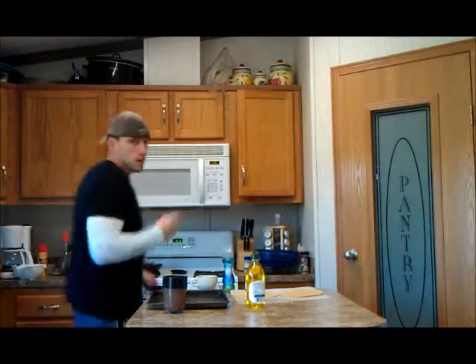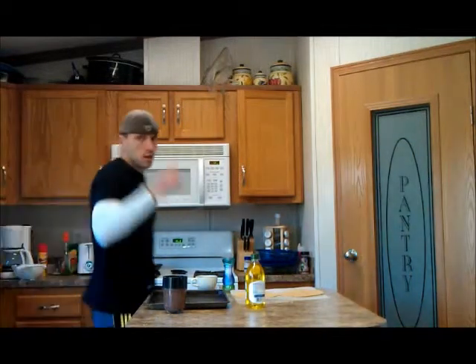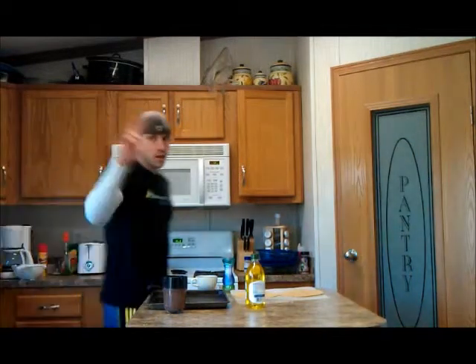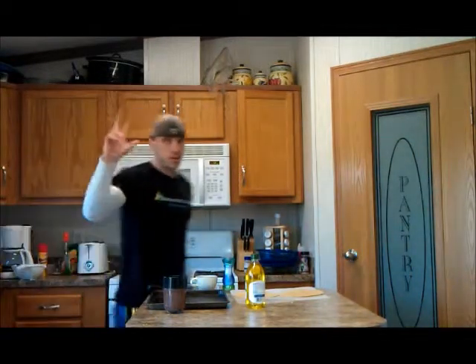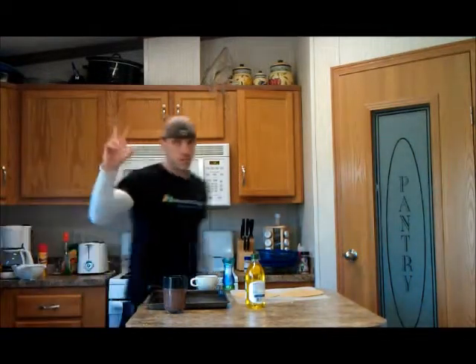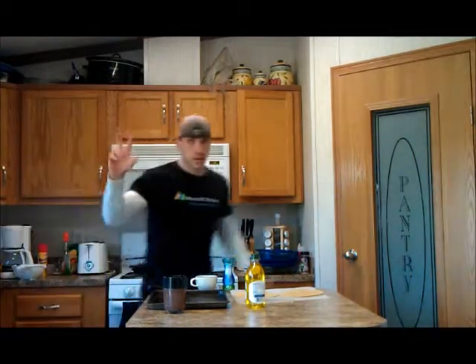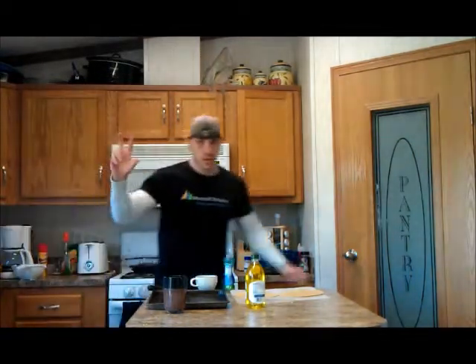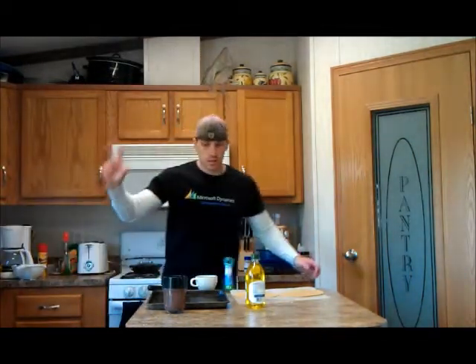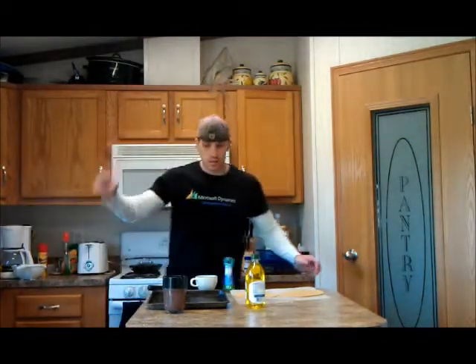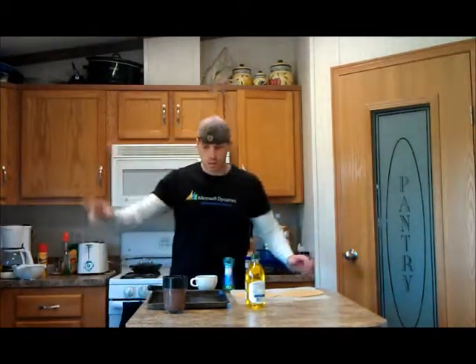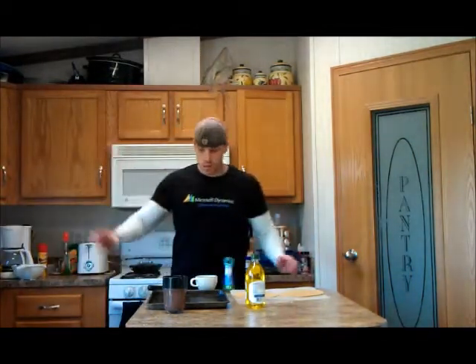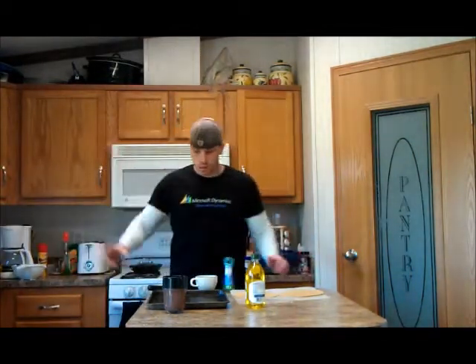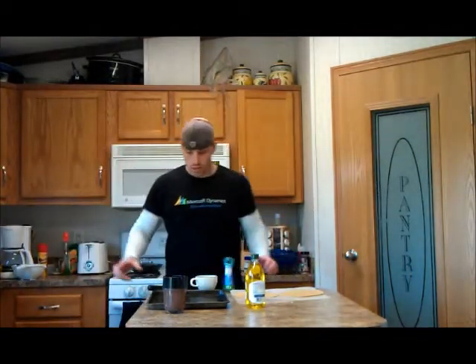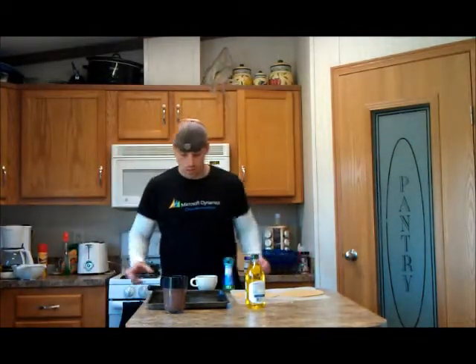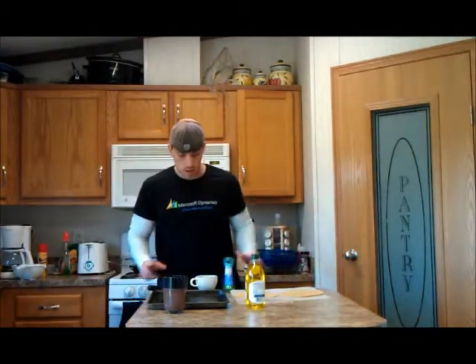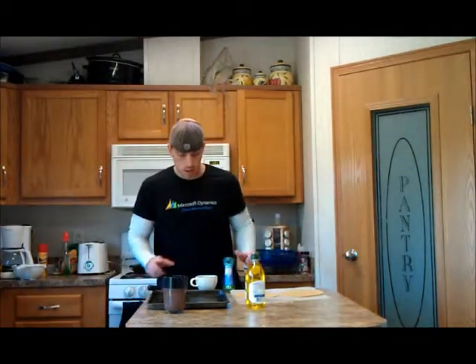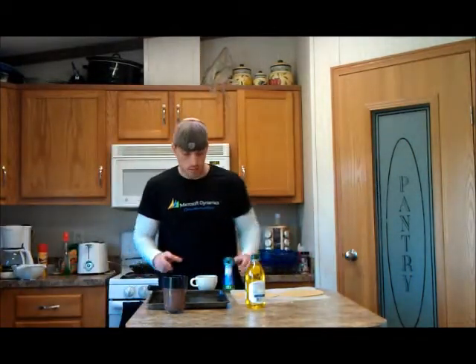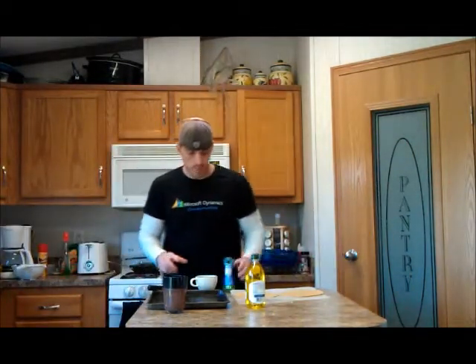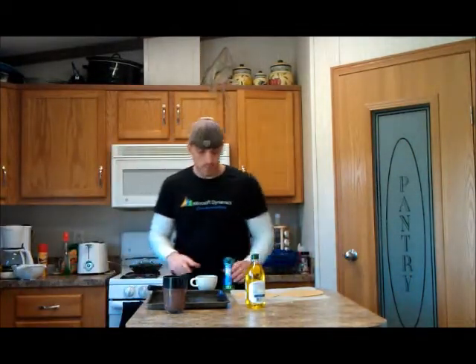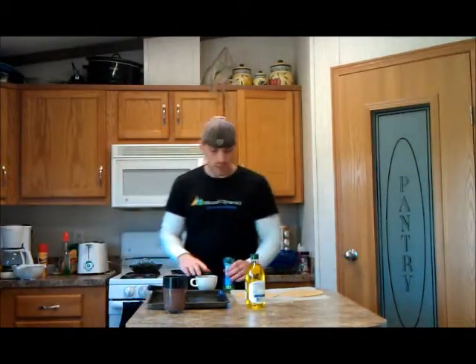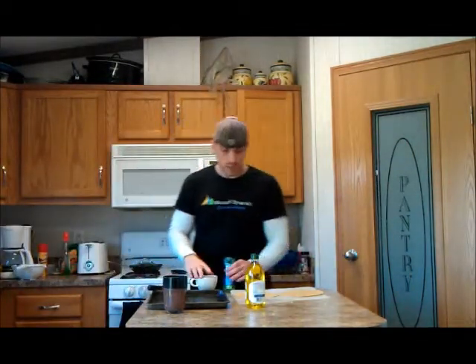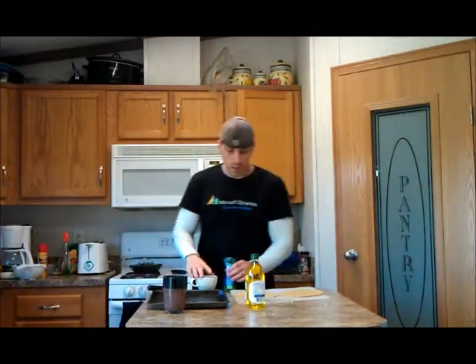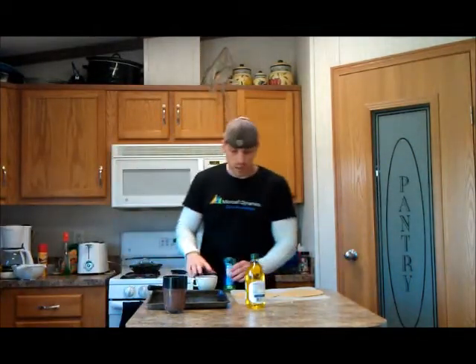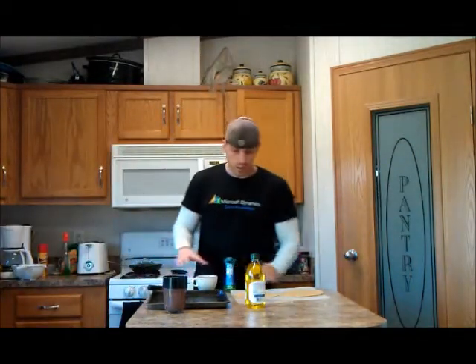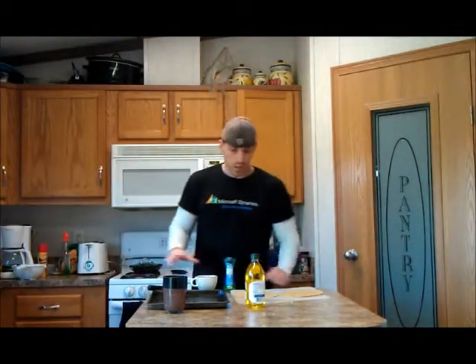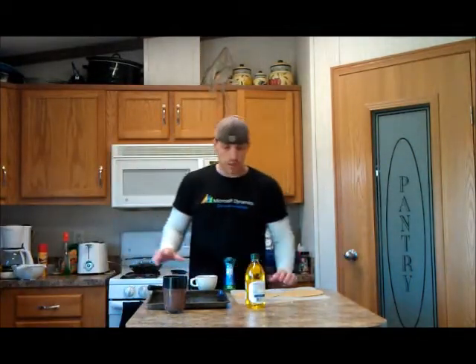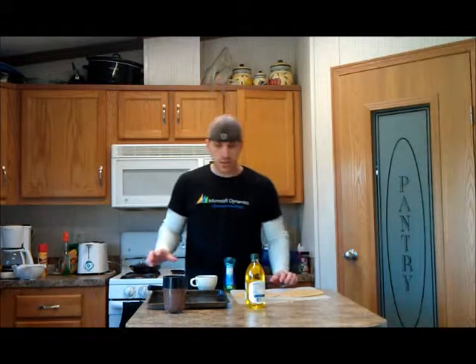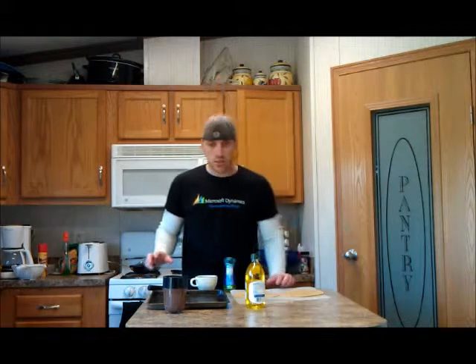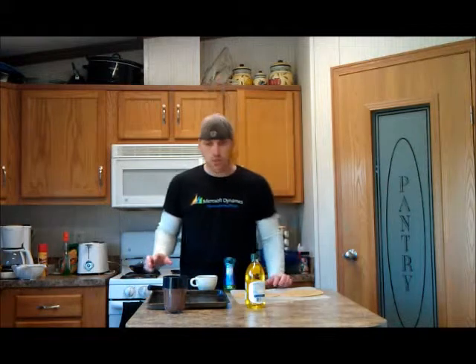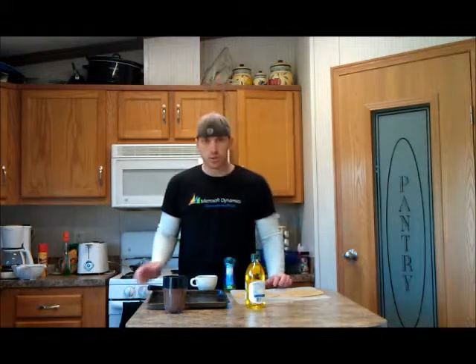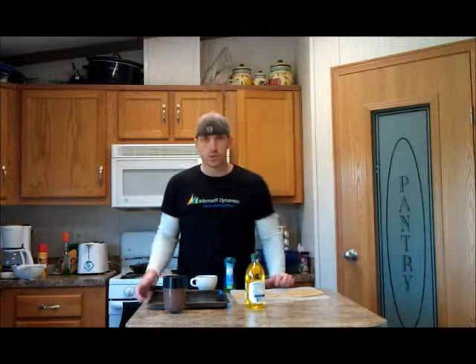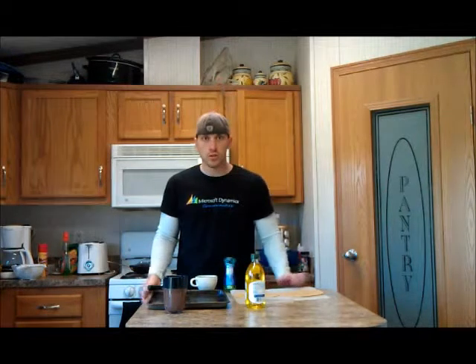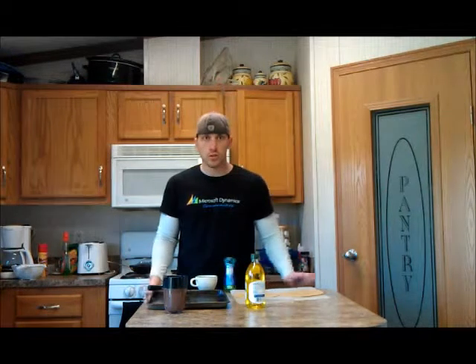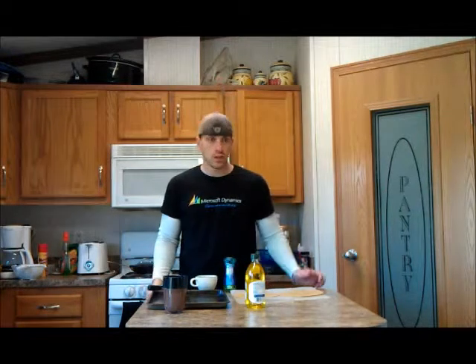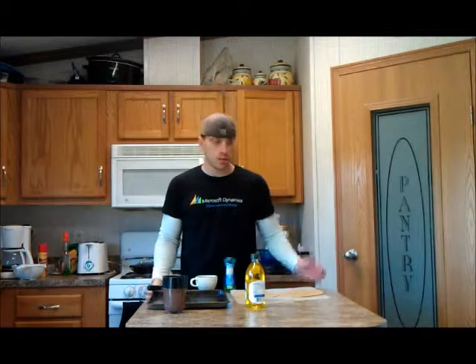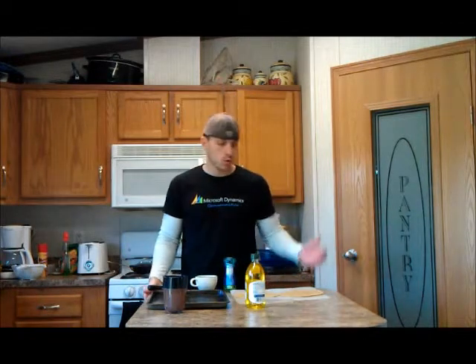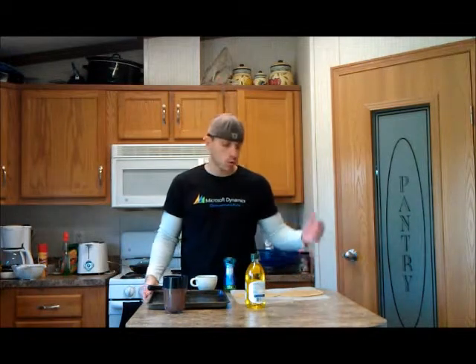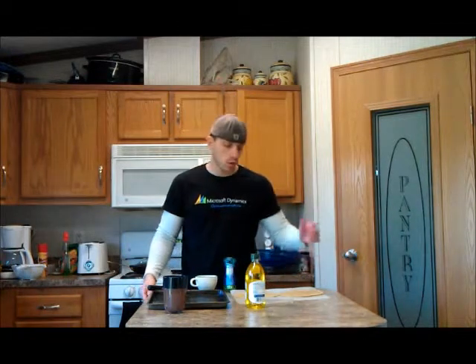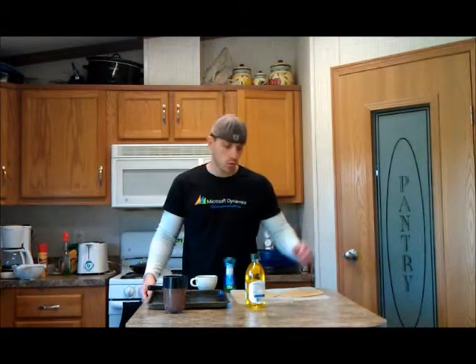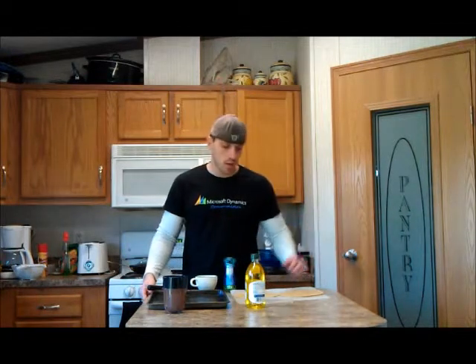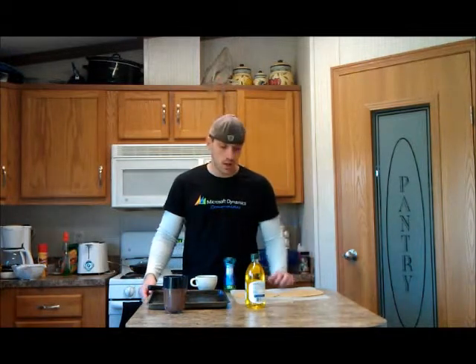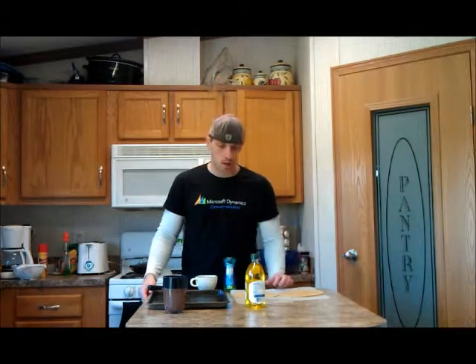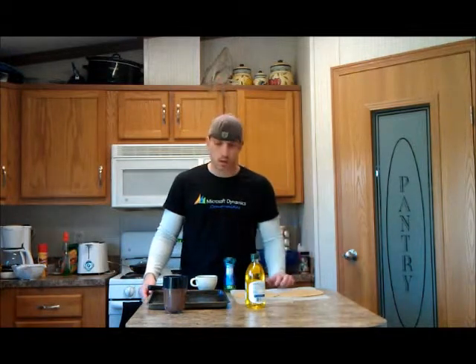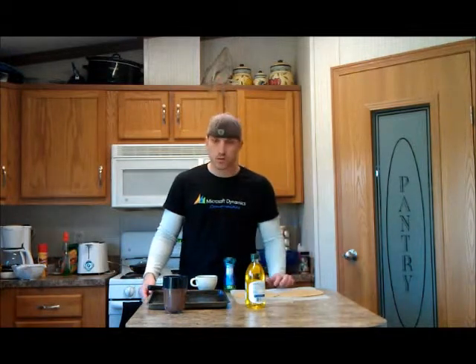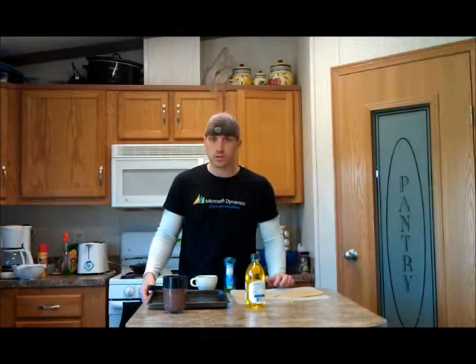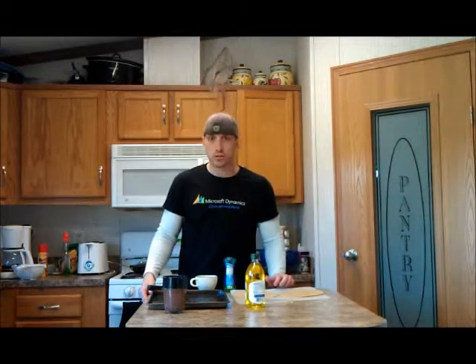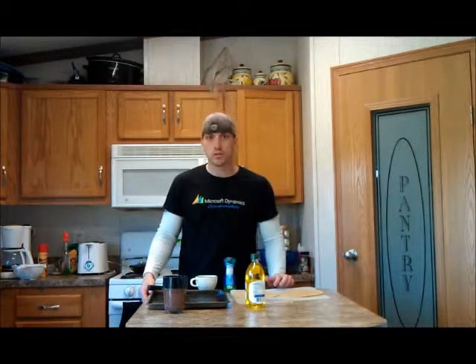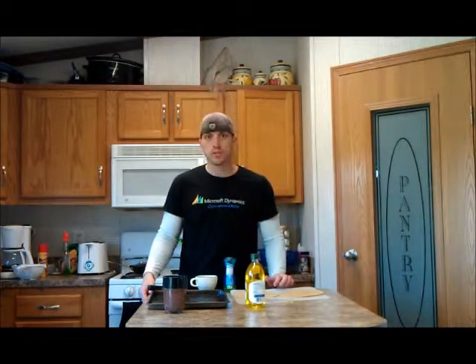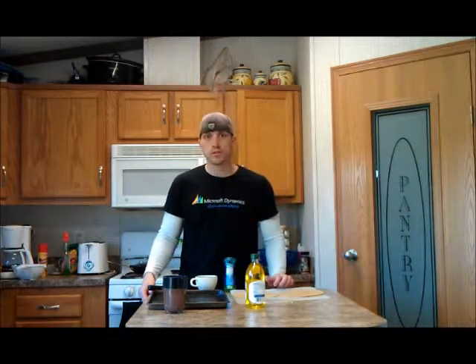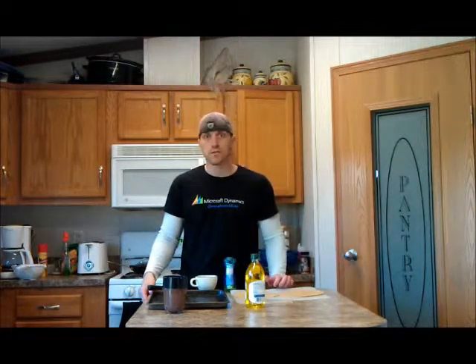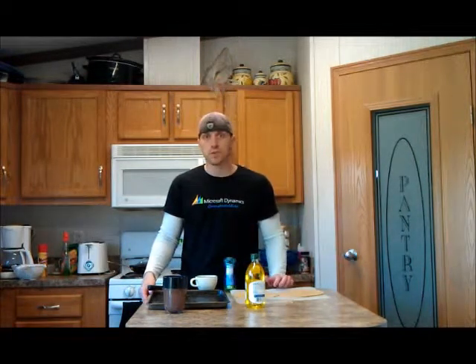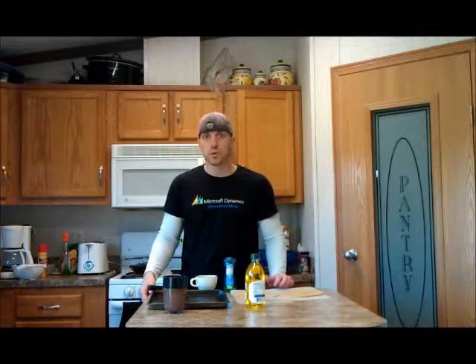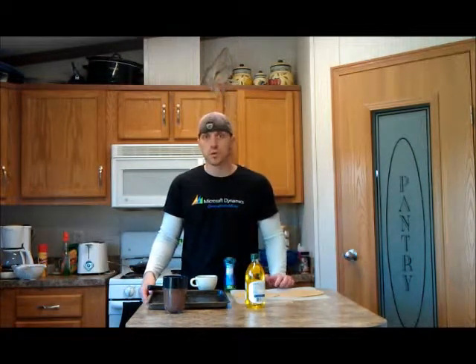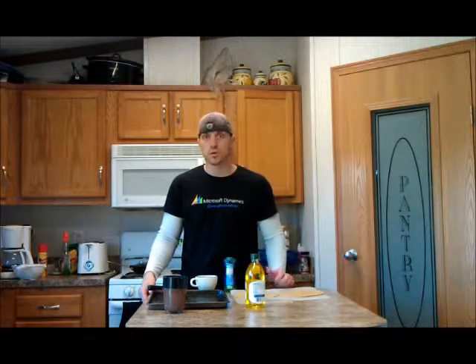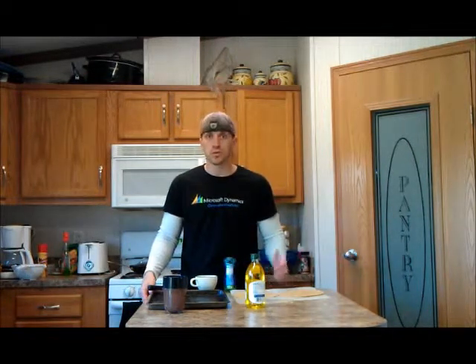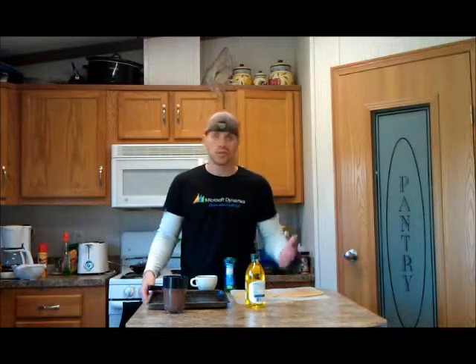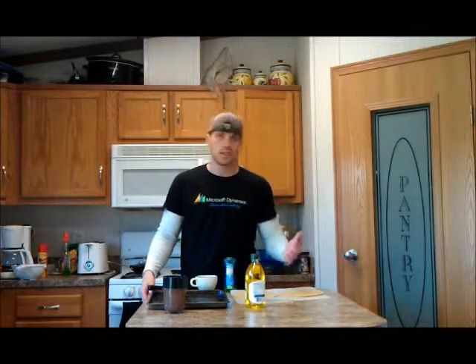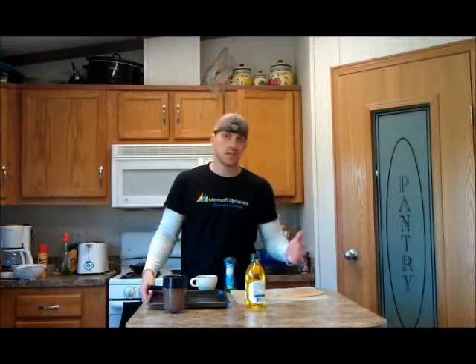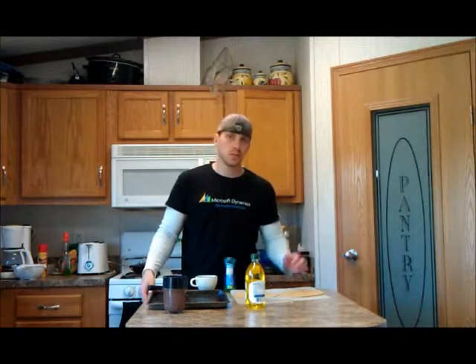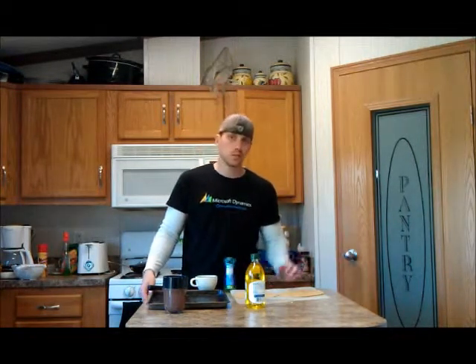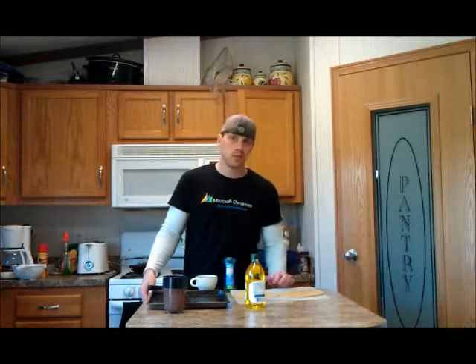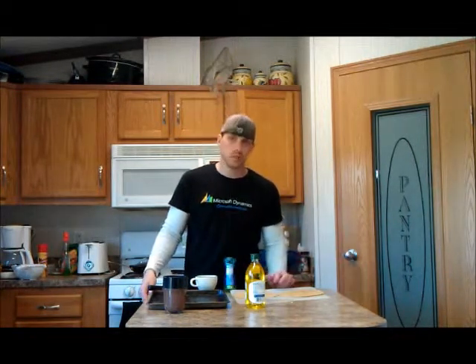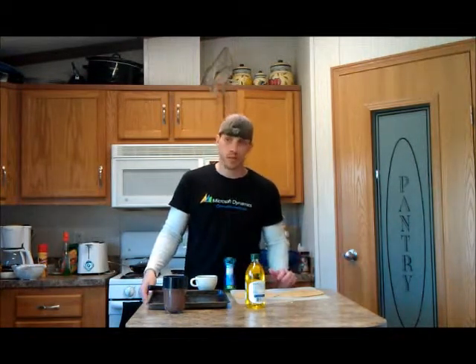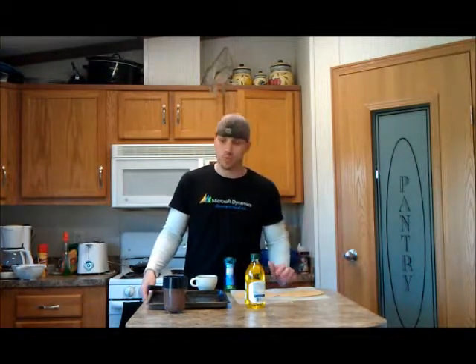Hey everybody, this is Luke. Today I'm just going to show you a quick way, a quick alternative for tortilla chips for dipping.